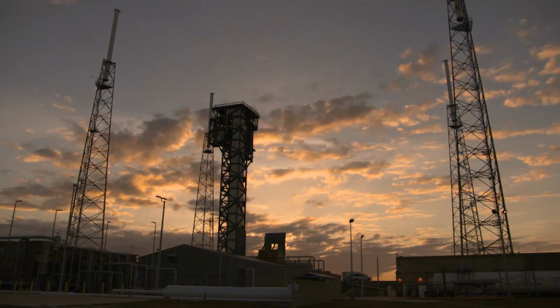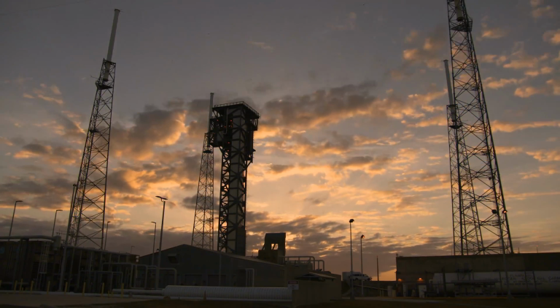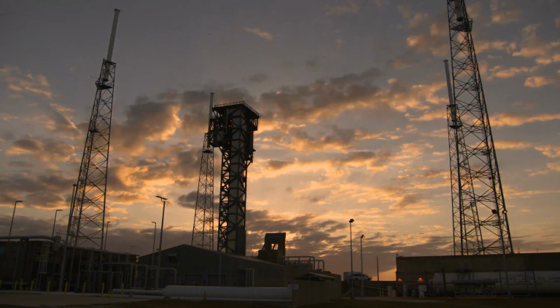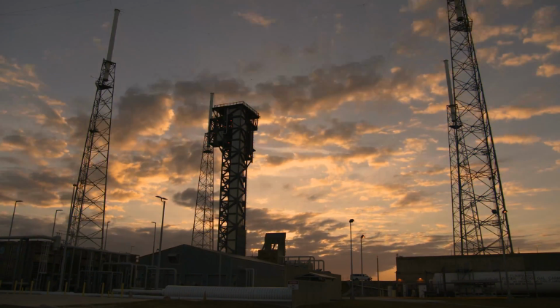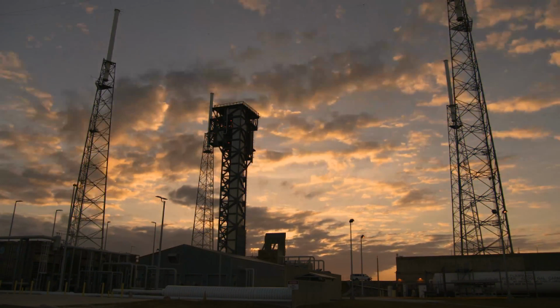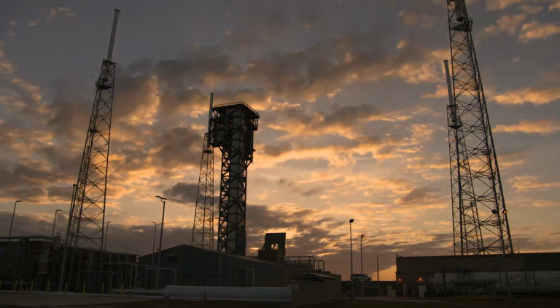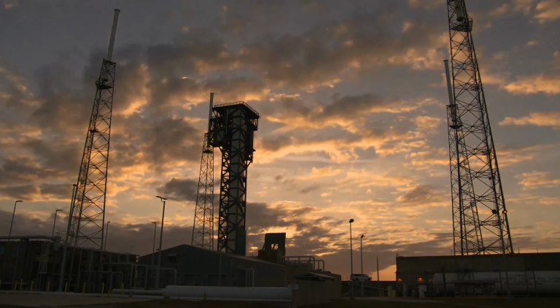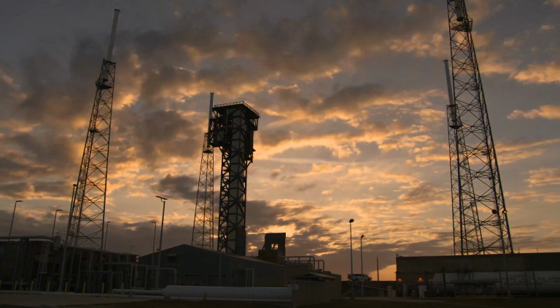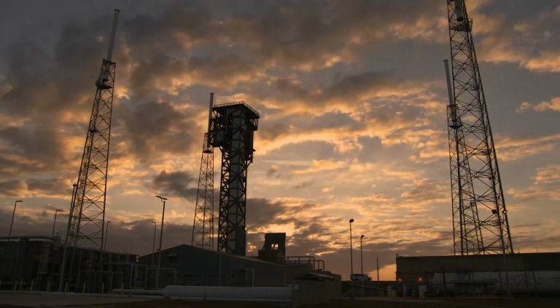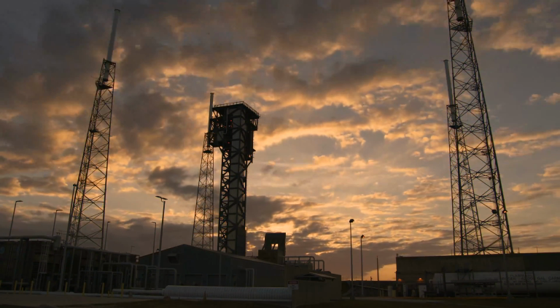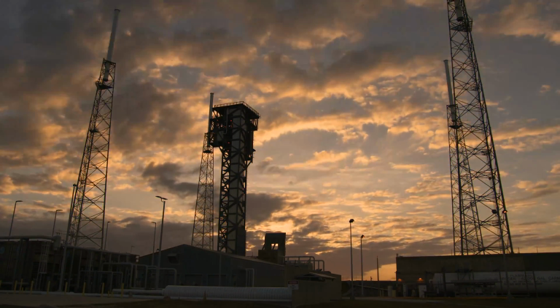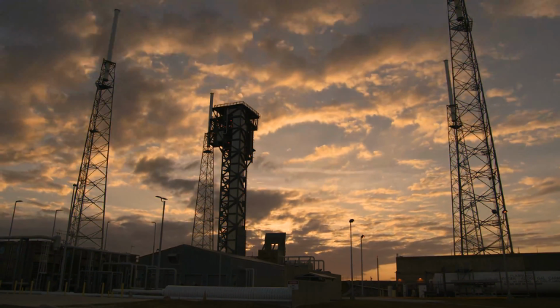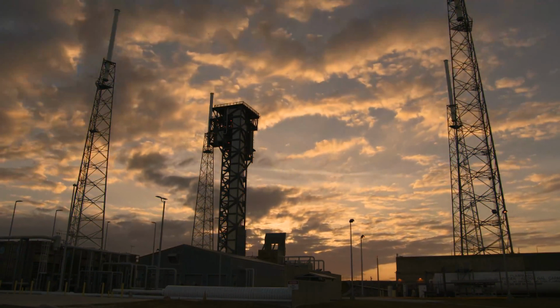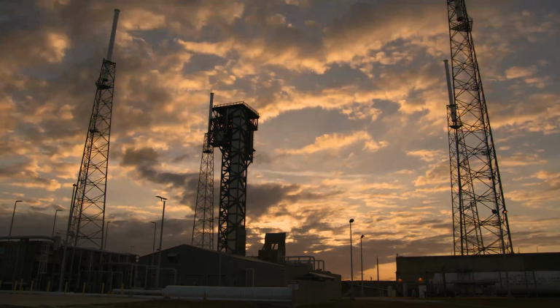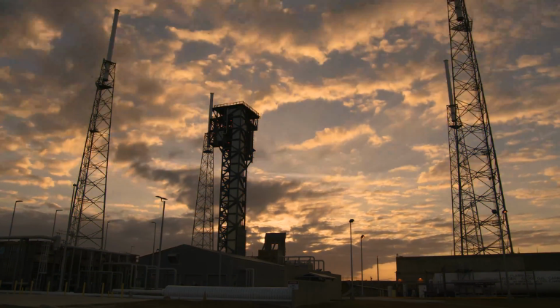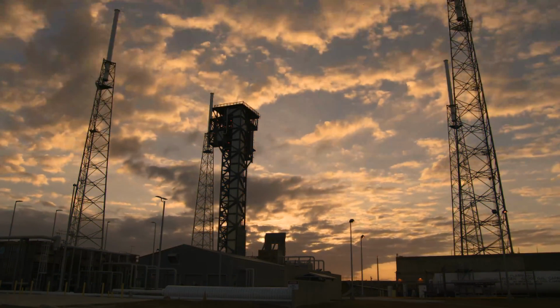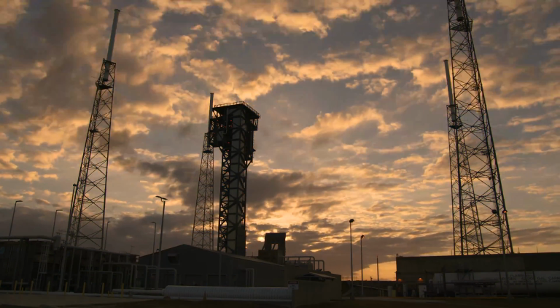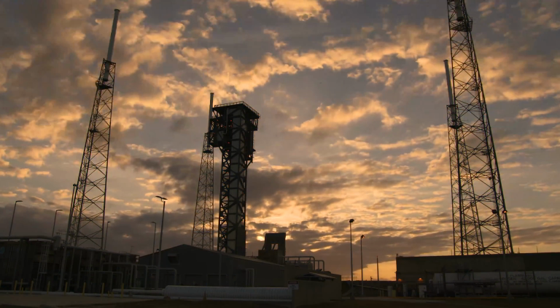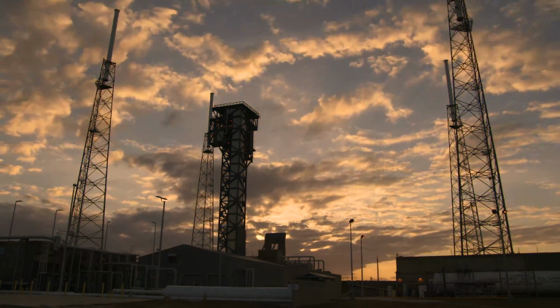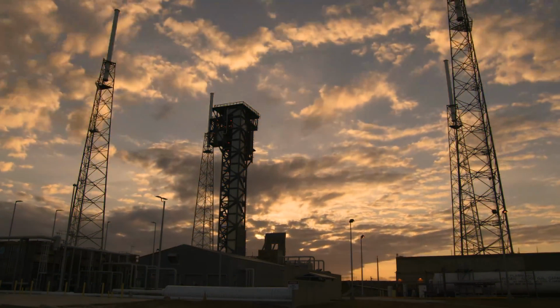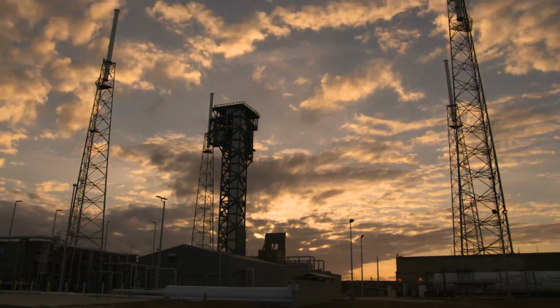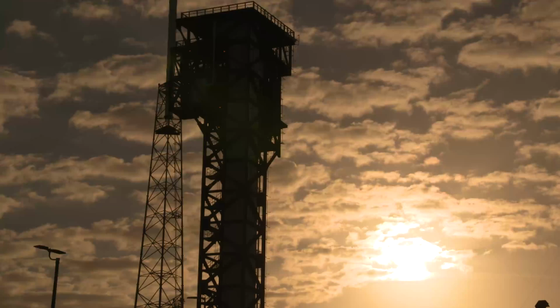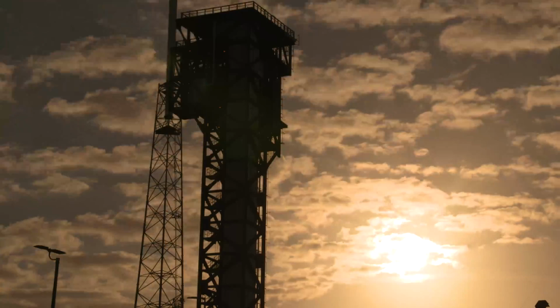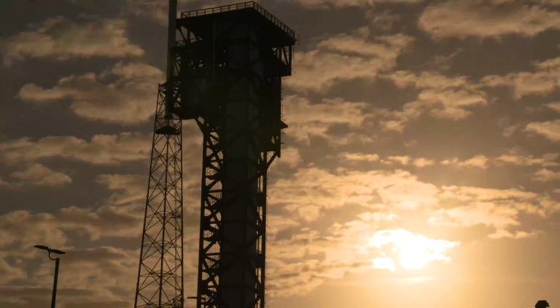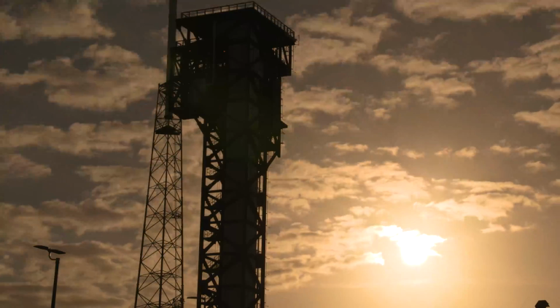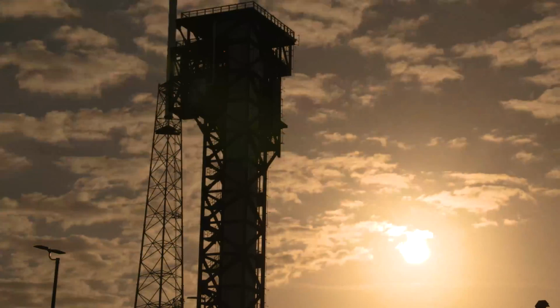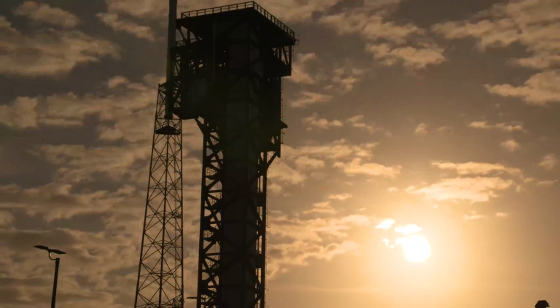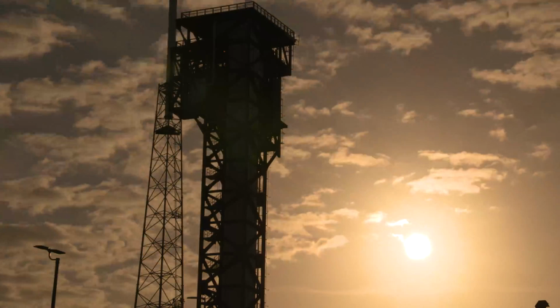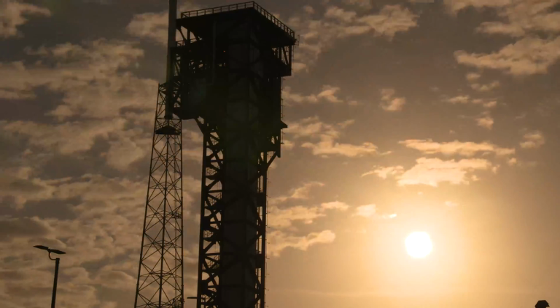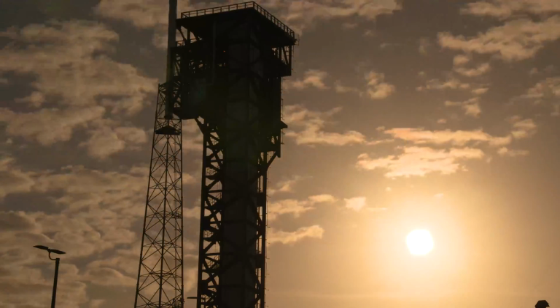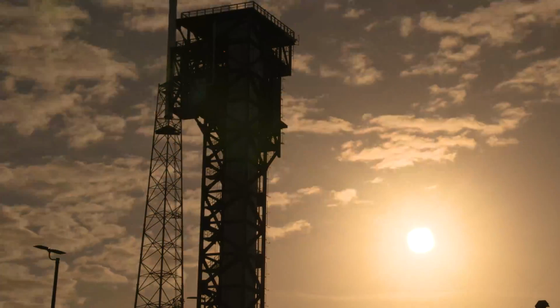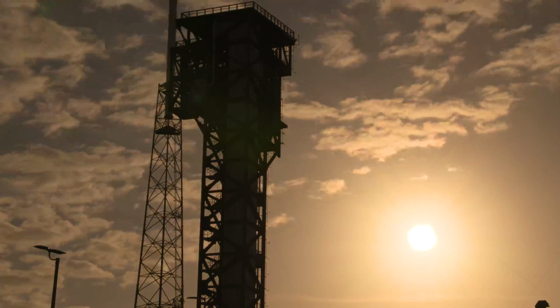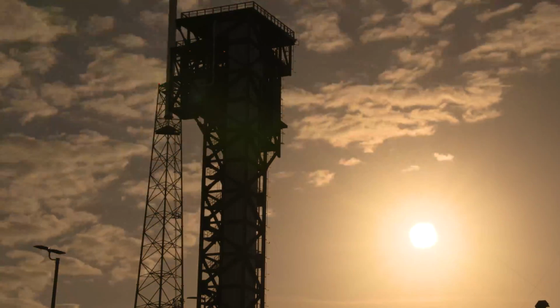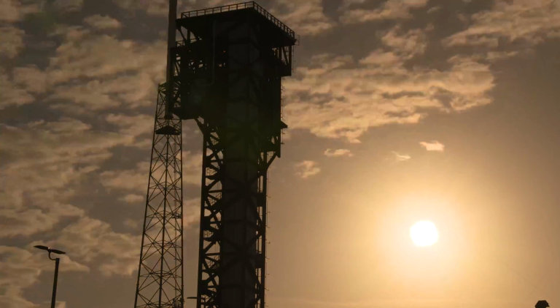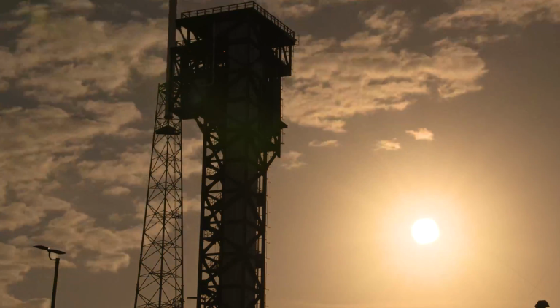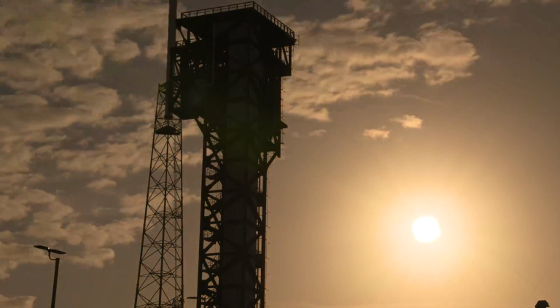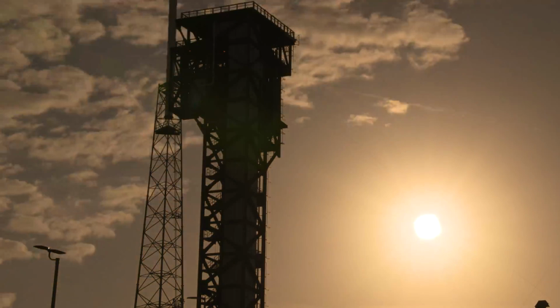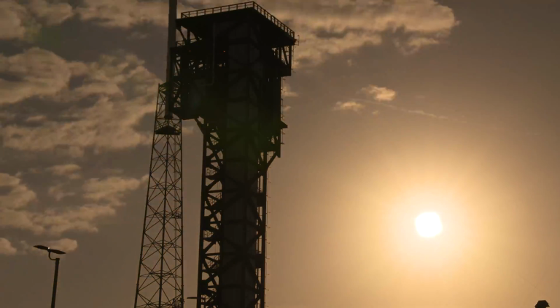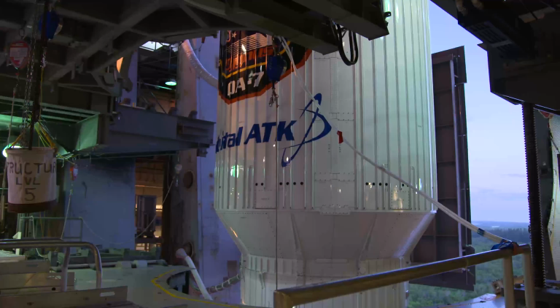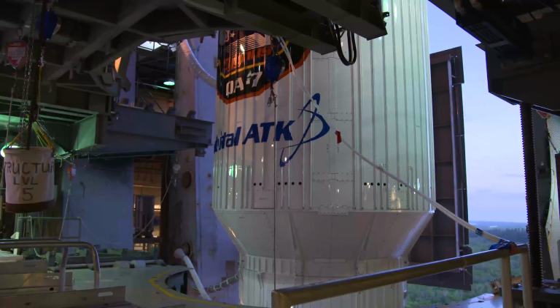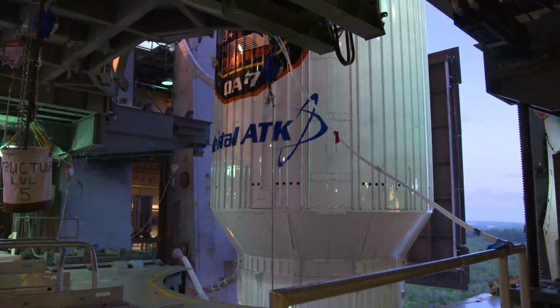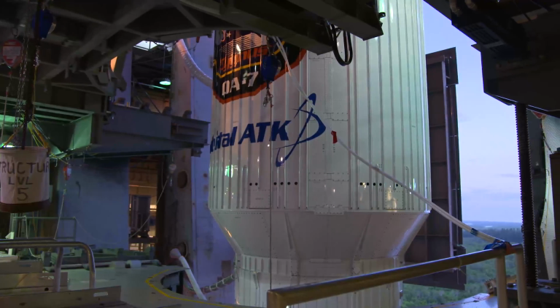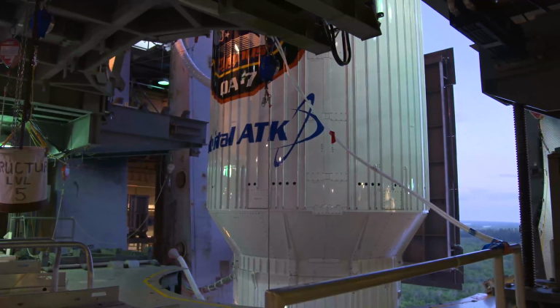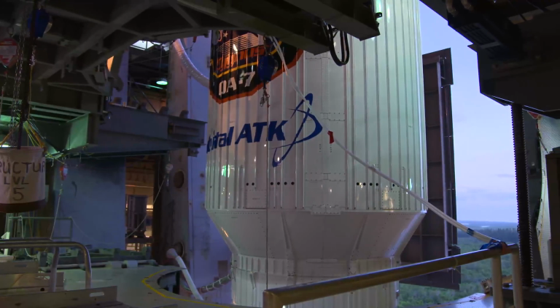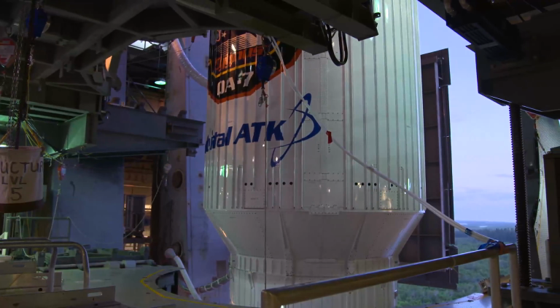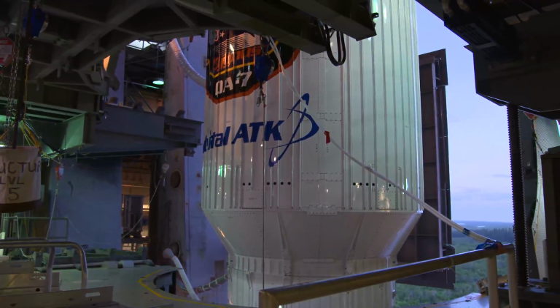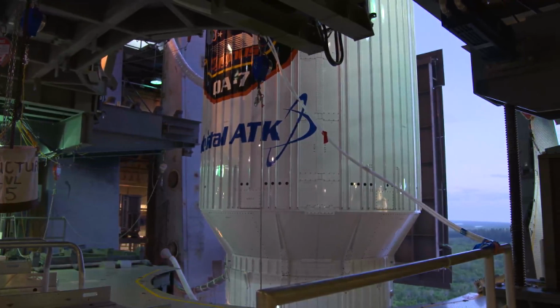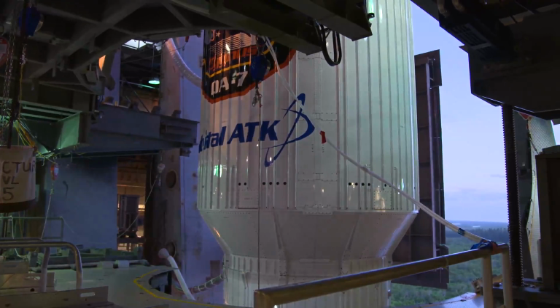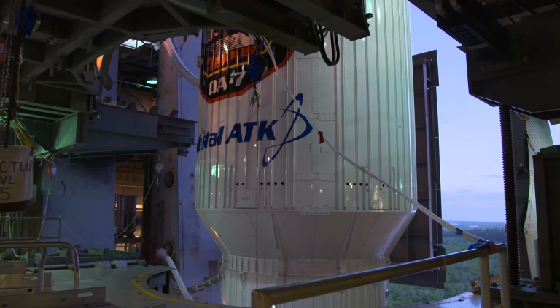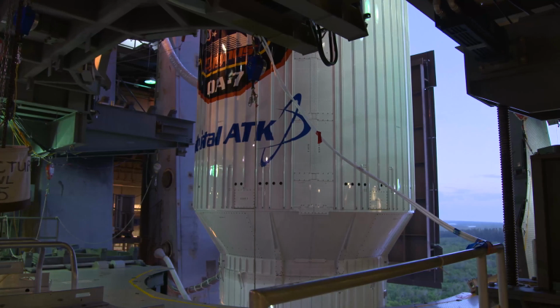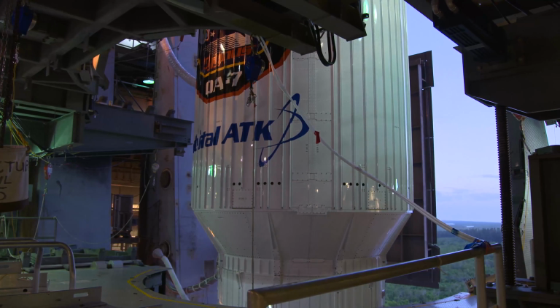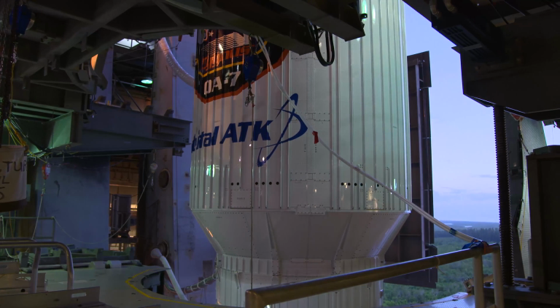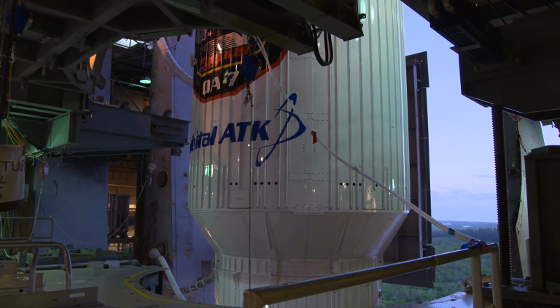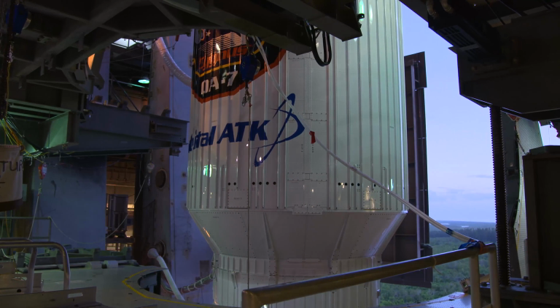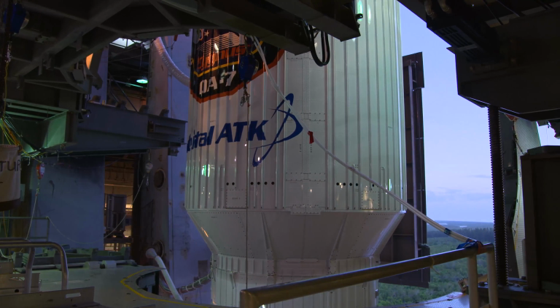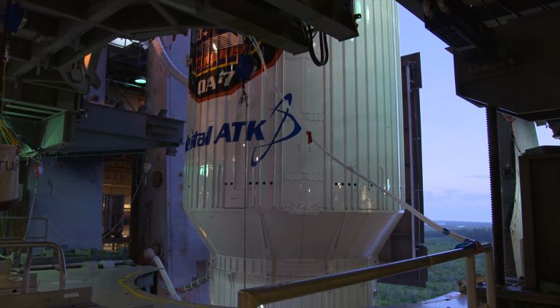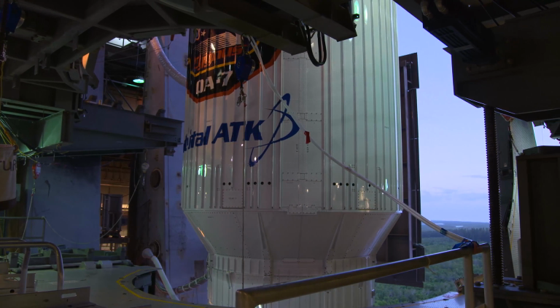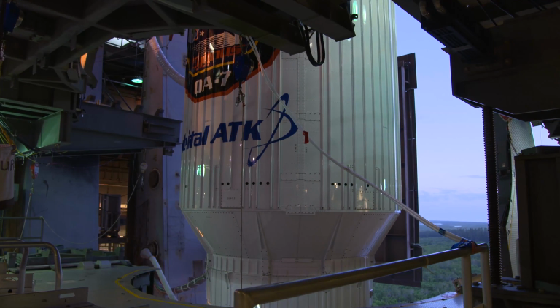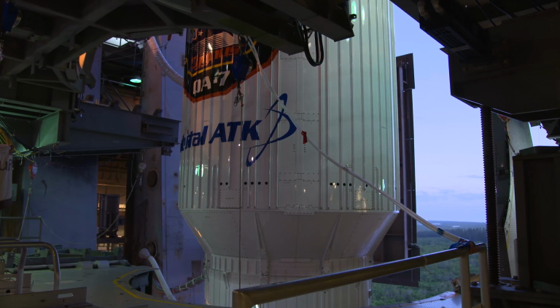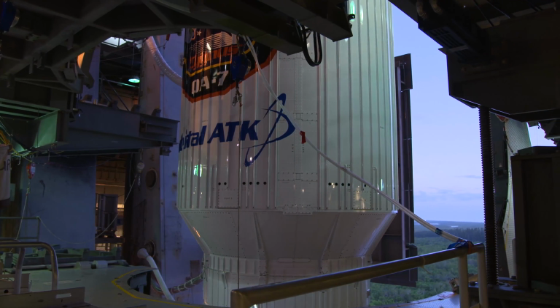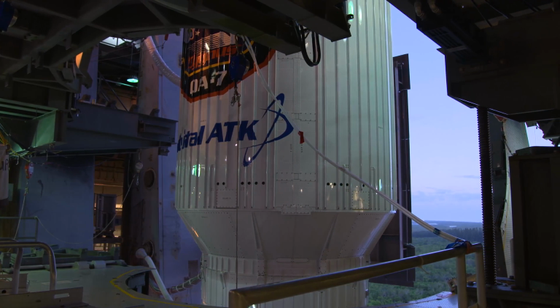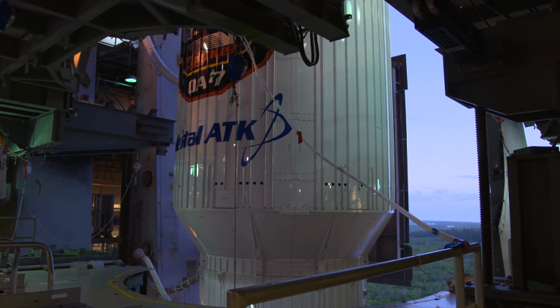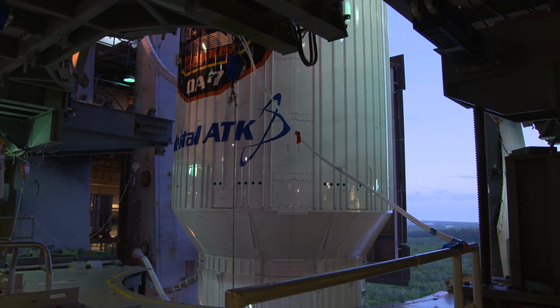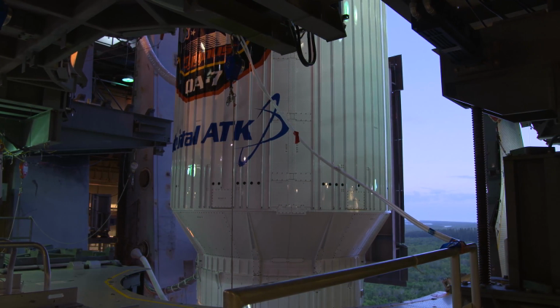Hey, this is LC on NetOne, picking up at Step 380, Readiness Poll for MLP Transport to Pad.